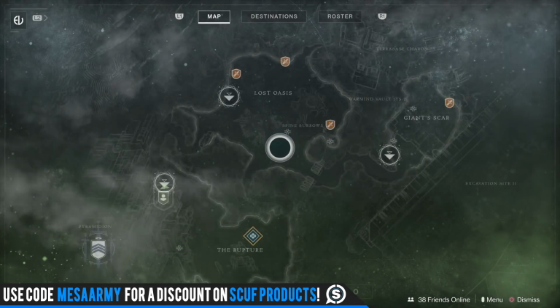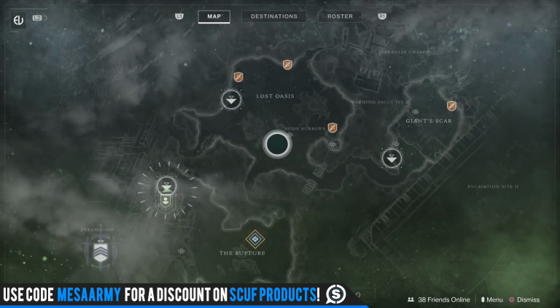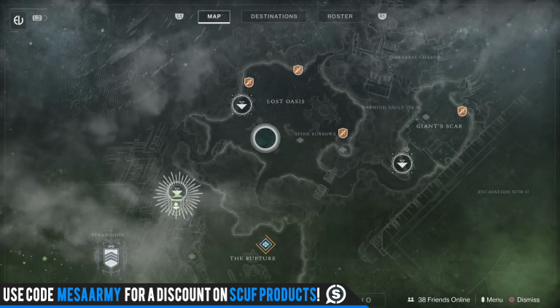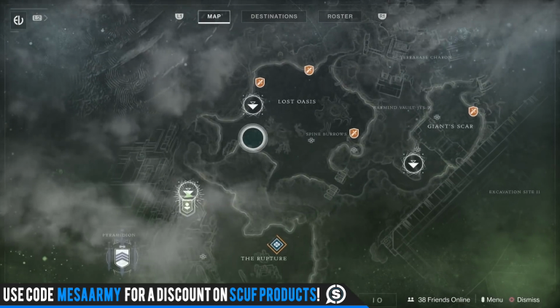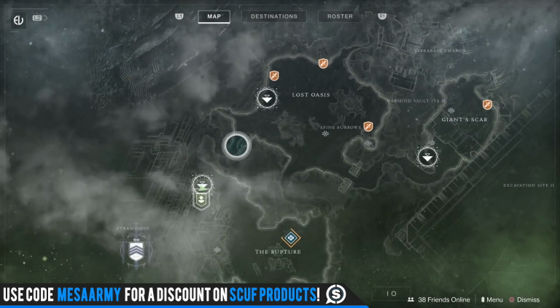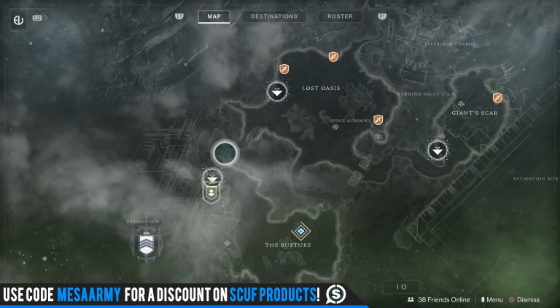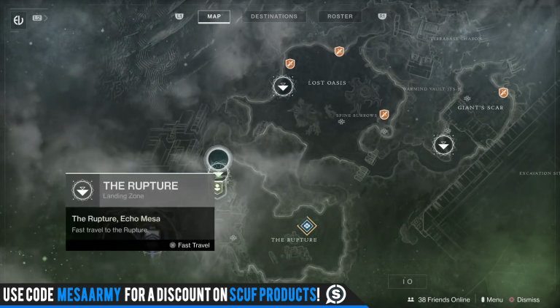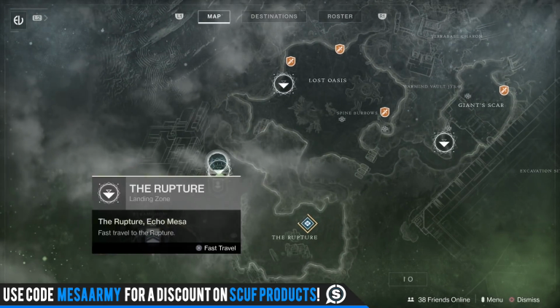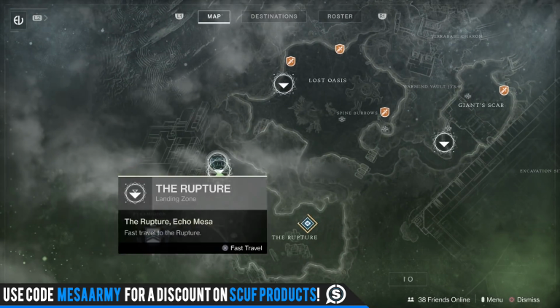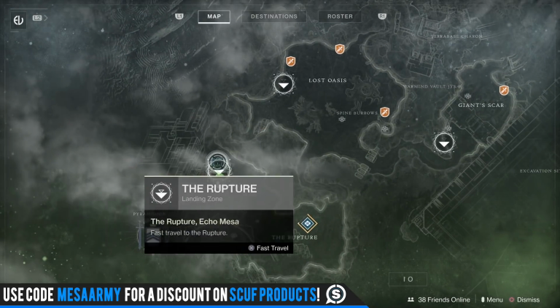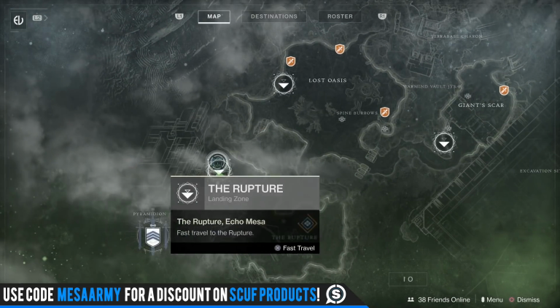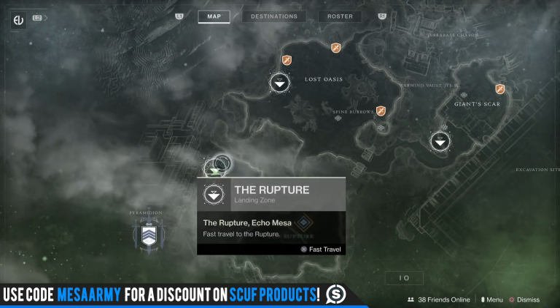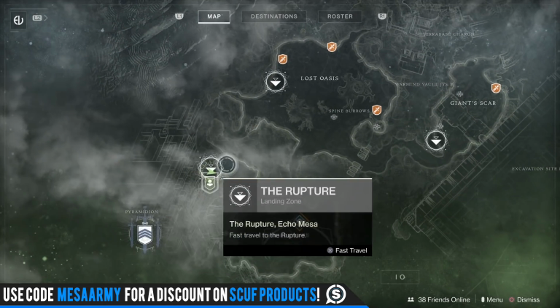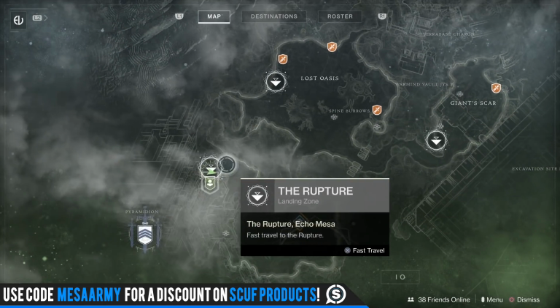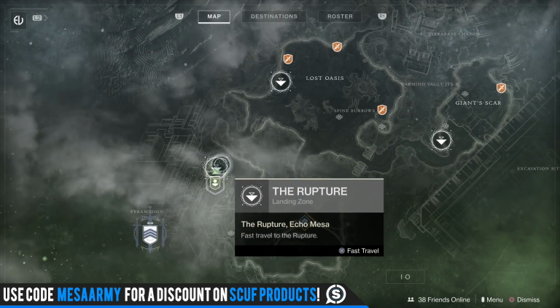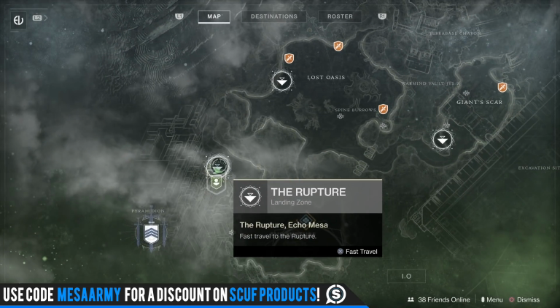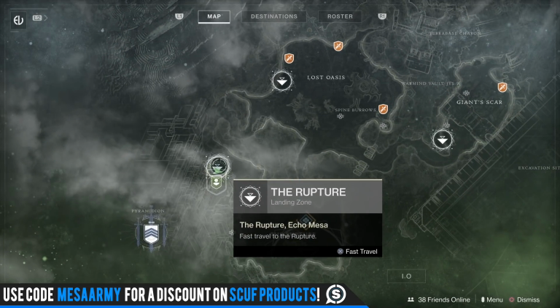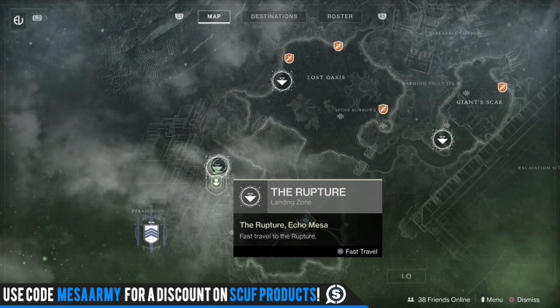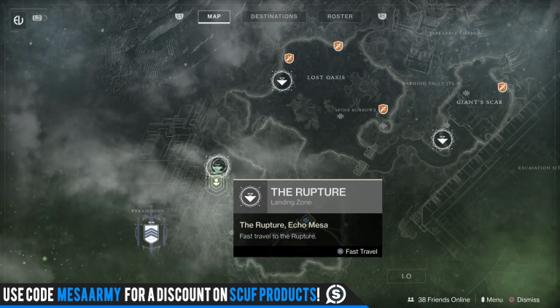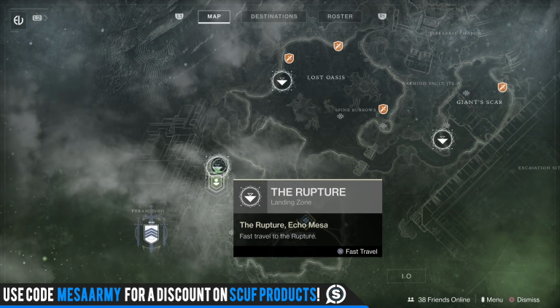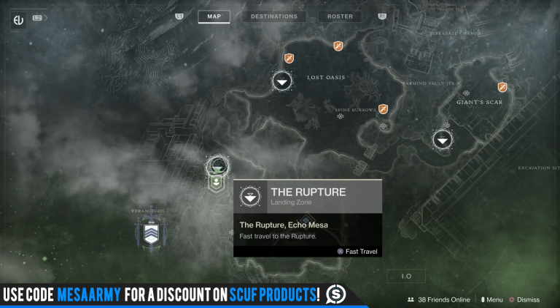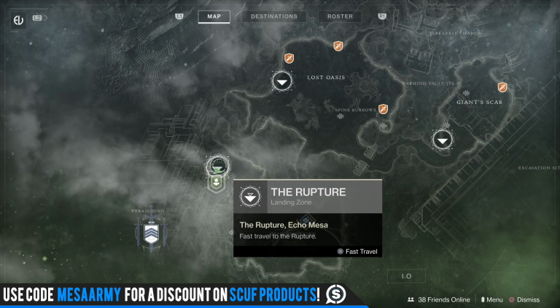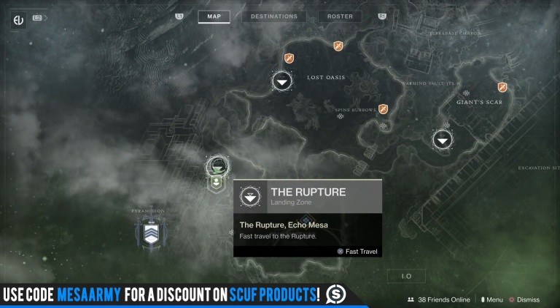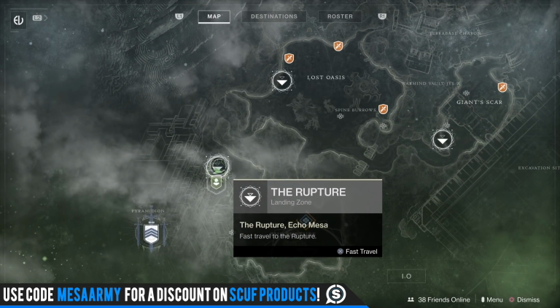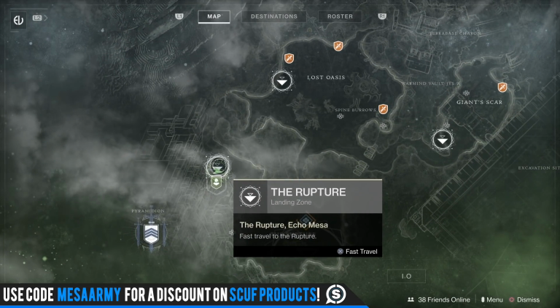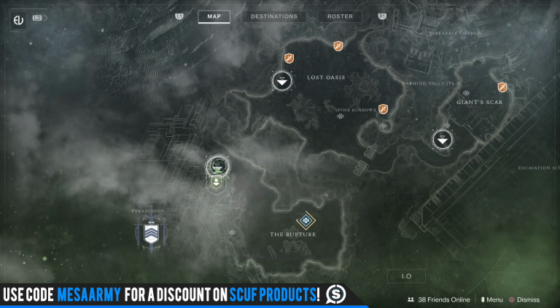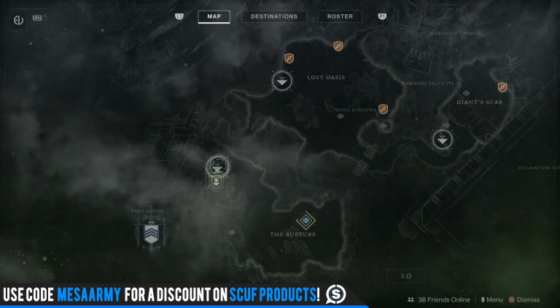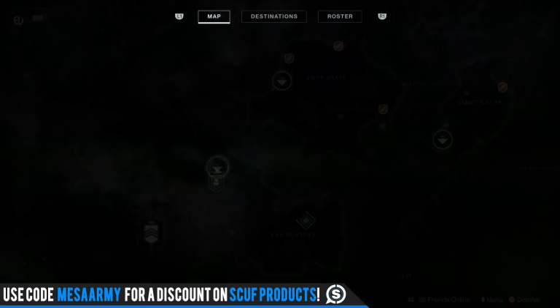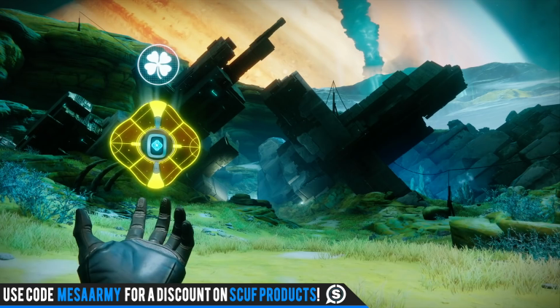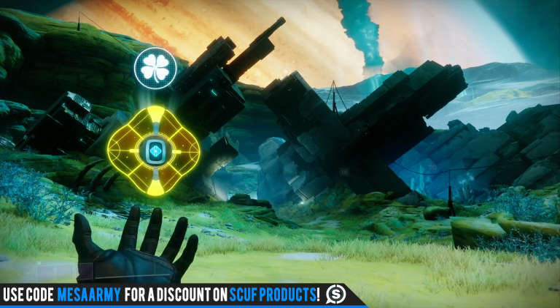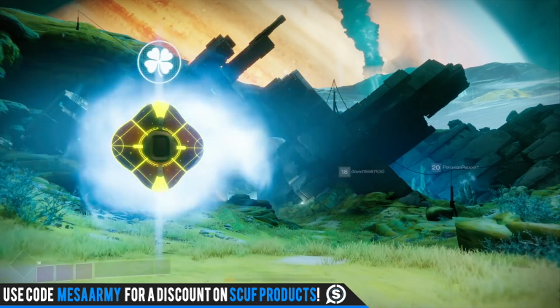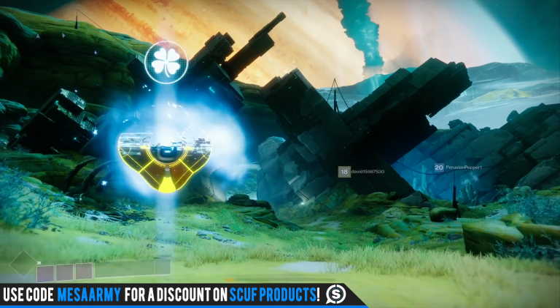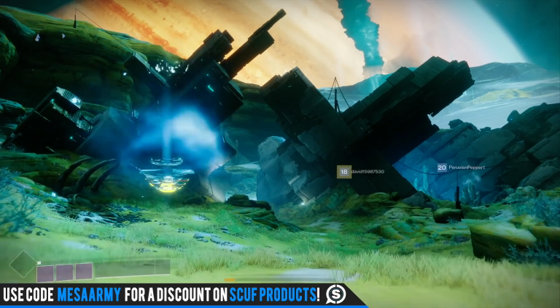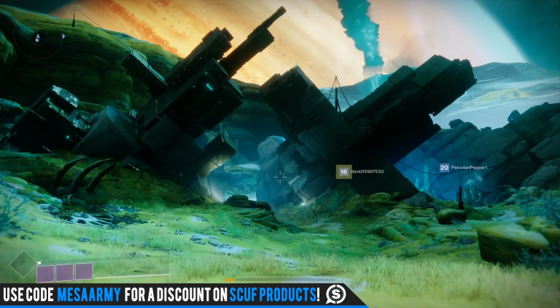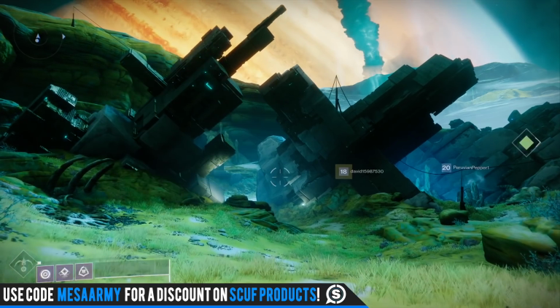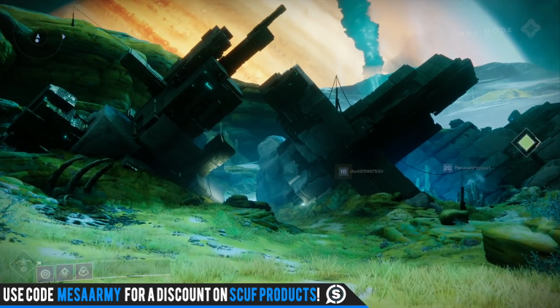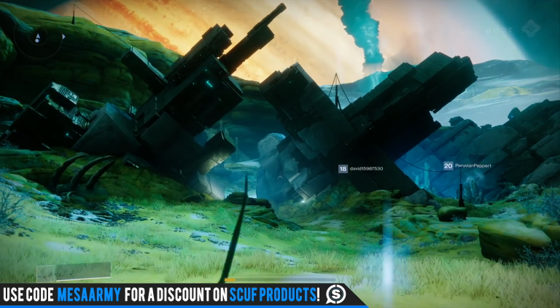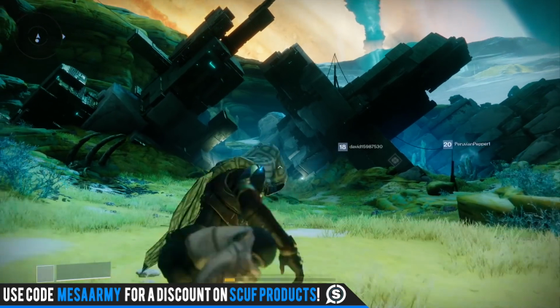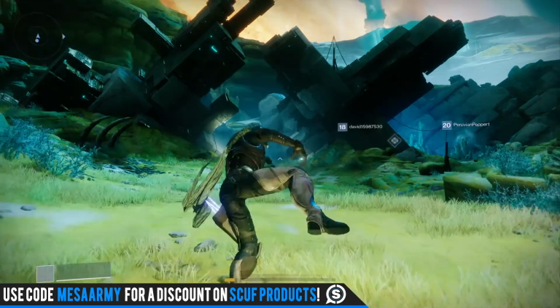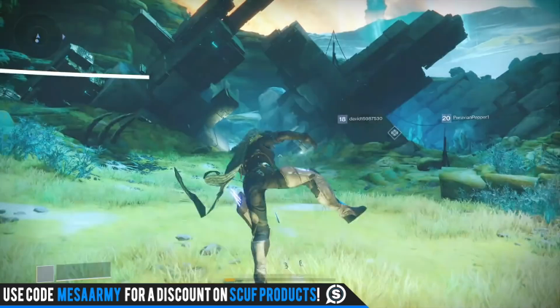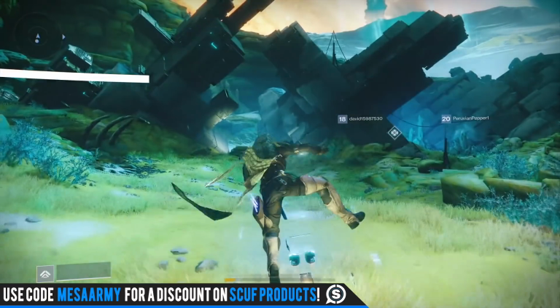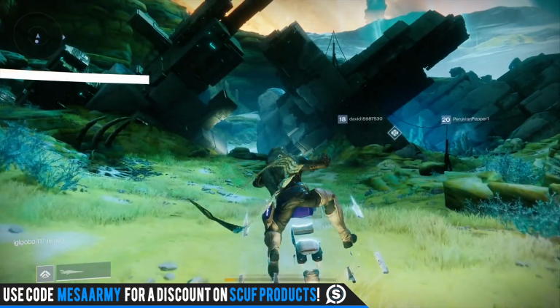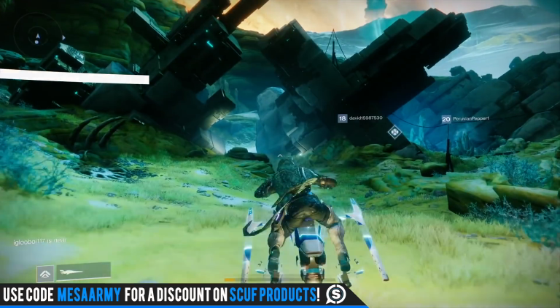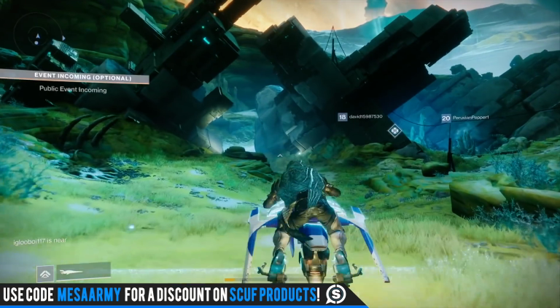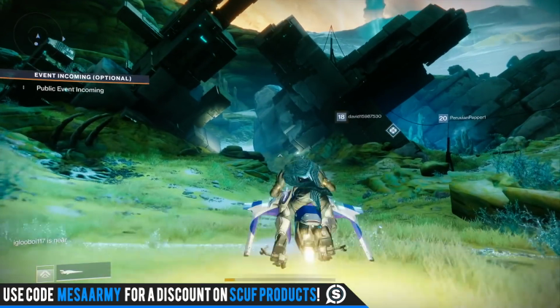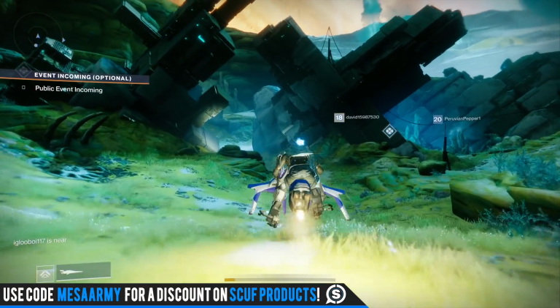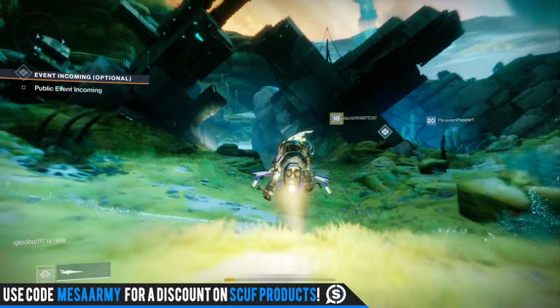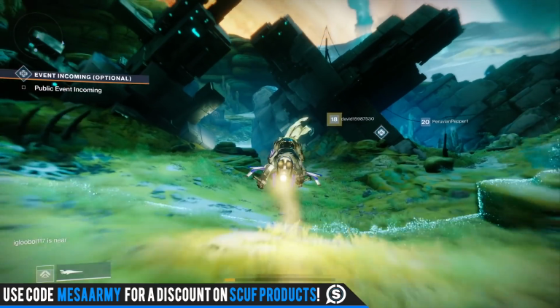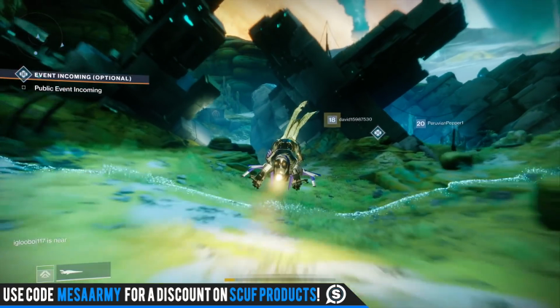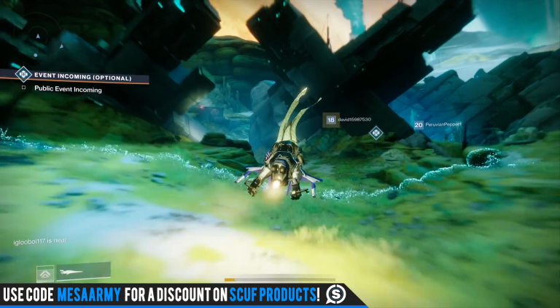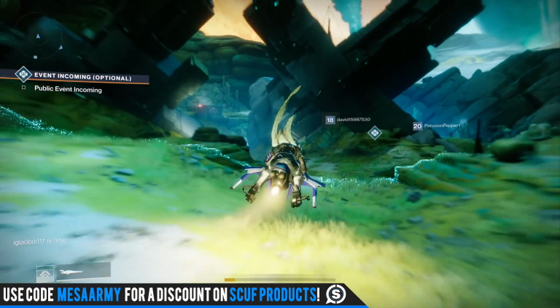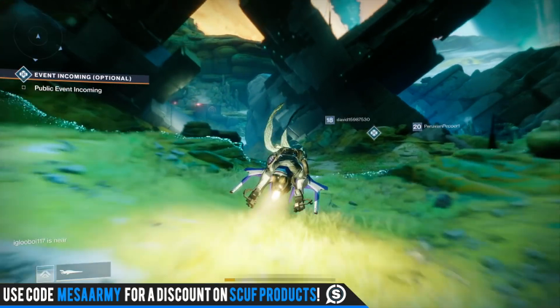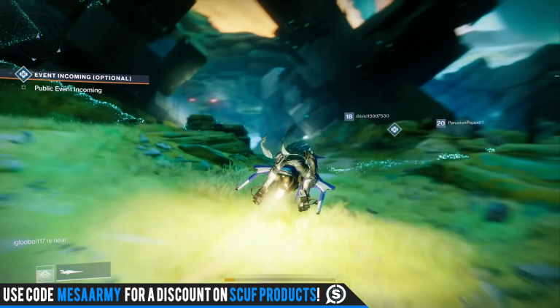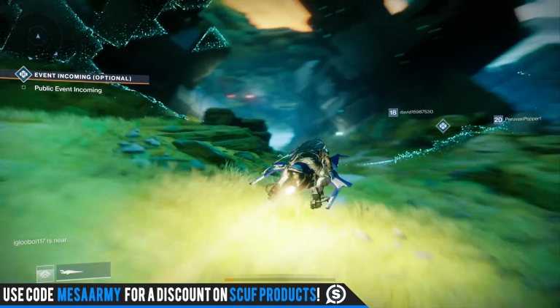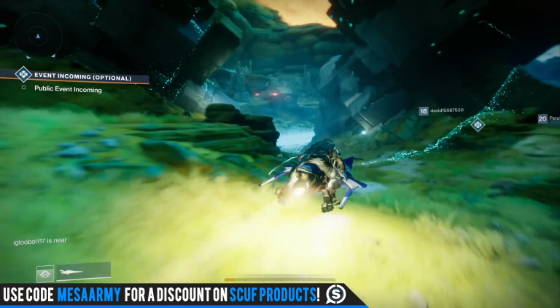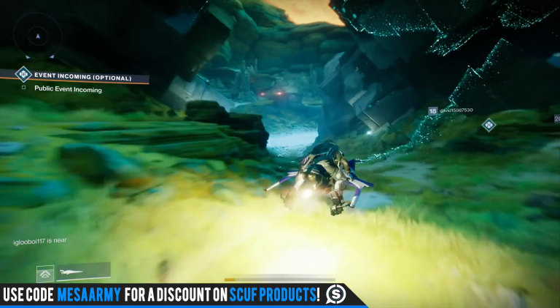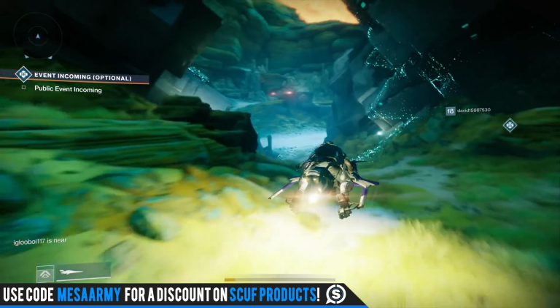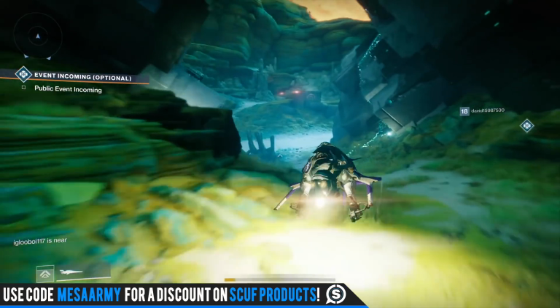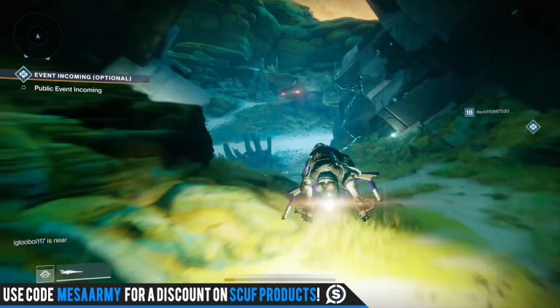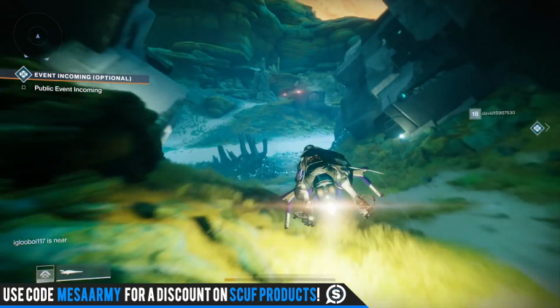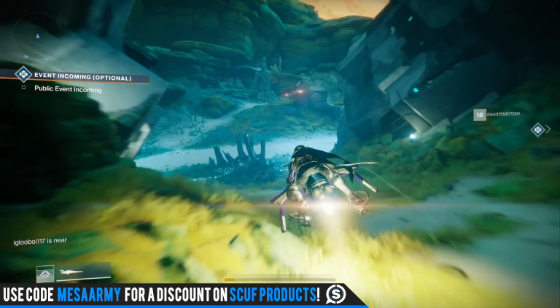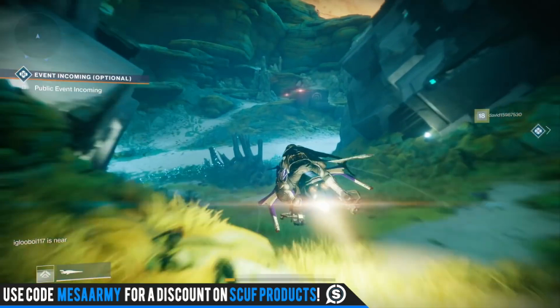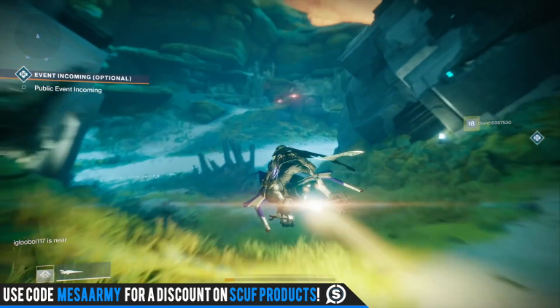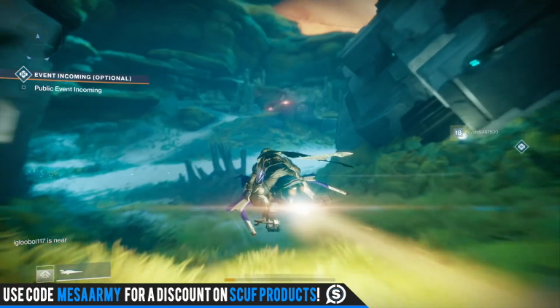The next bounty is located over on Io. You want to fly into the Rupture, and the Lost Sector will be right across from the landing zone.